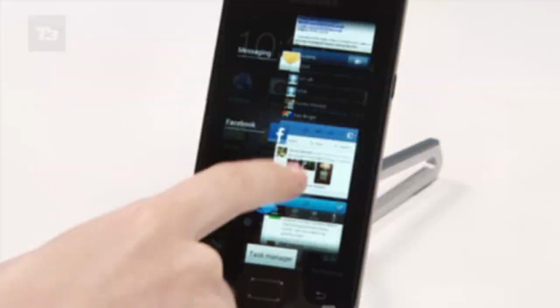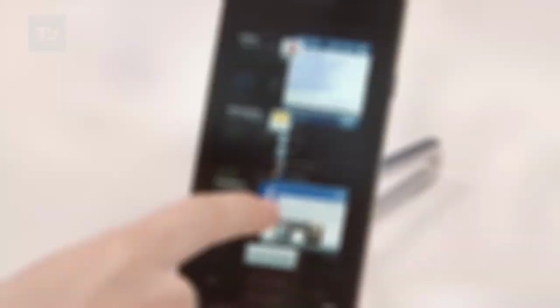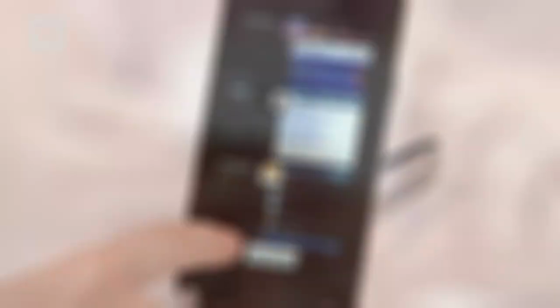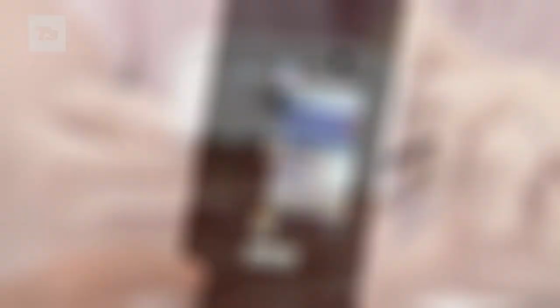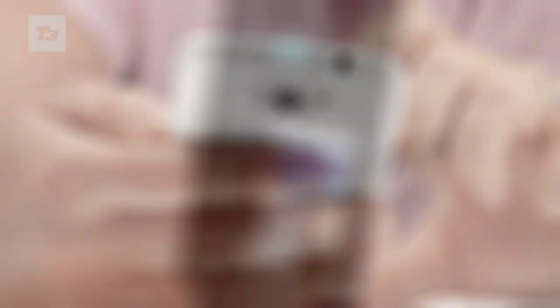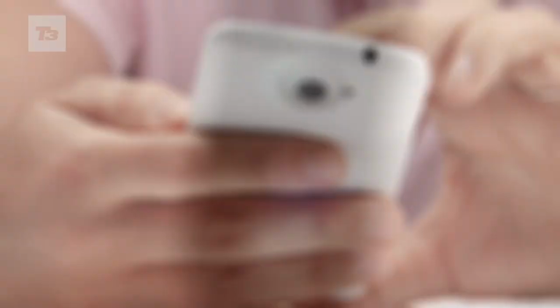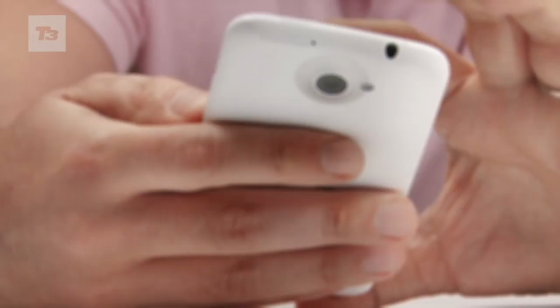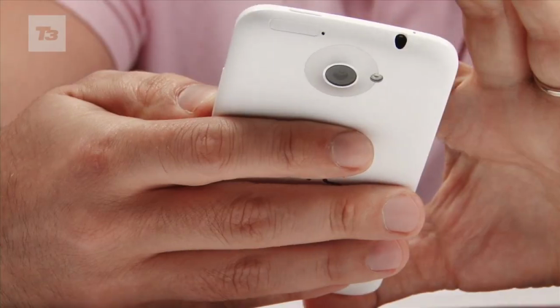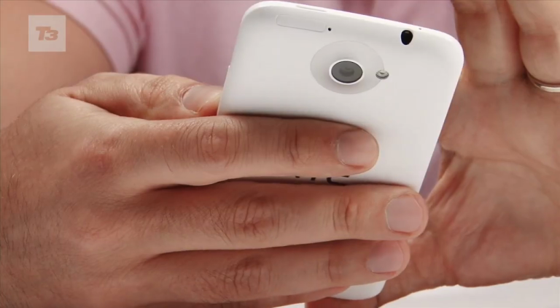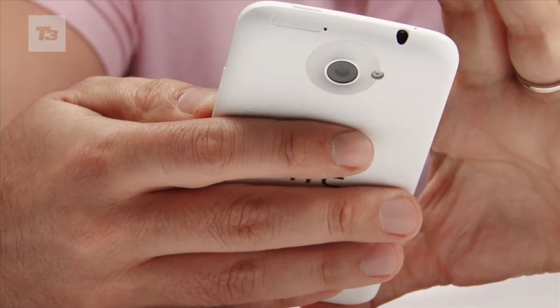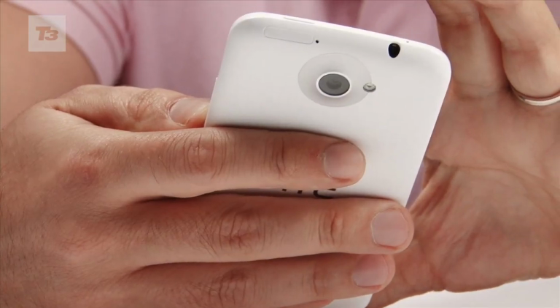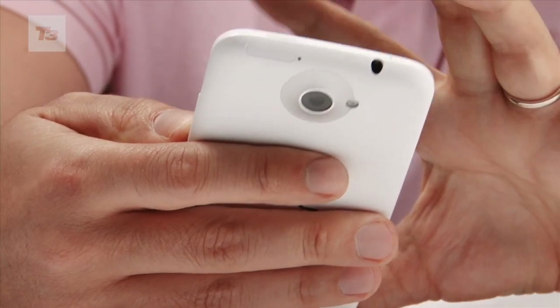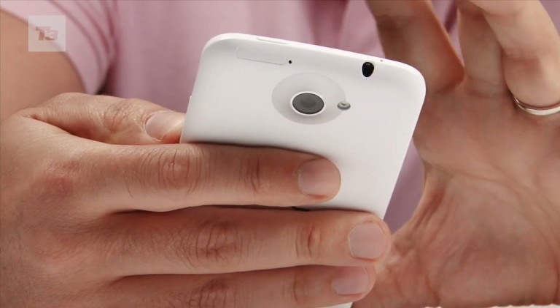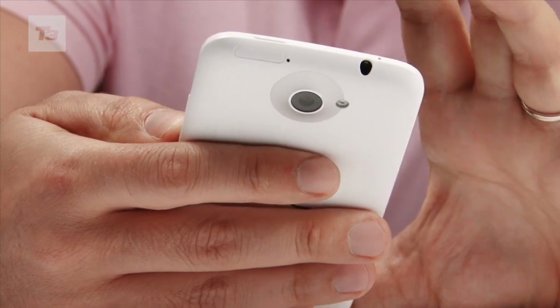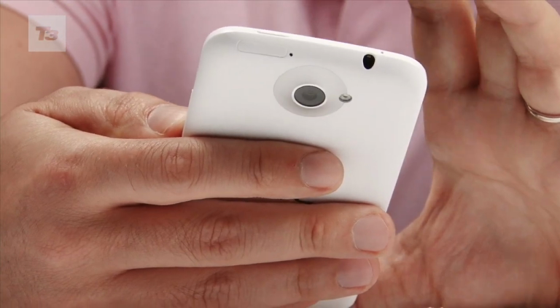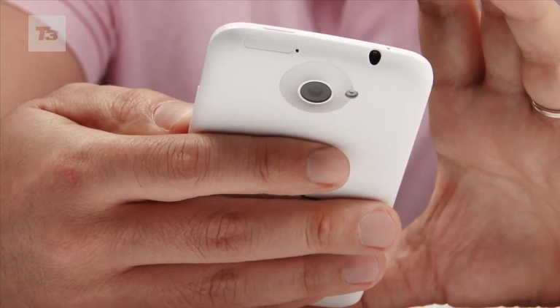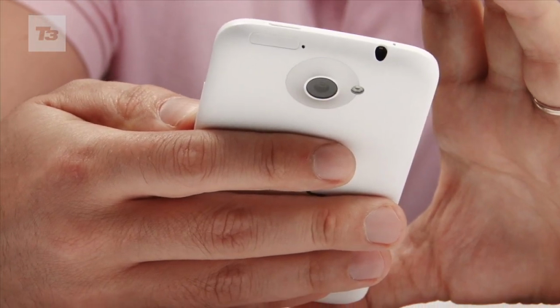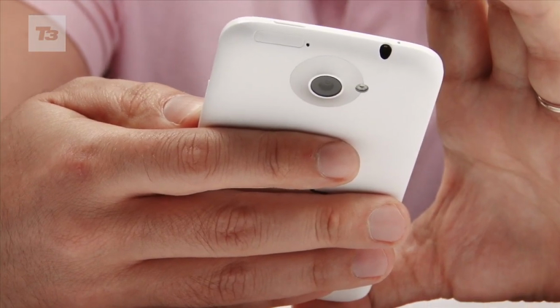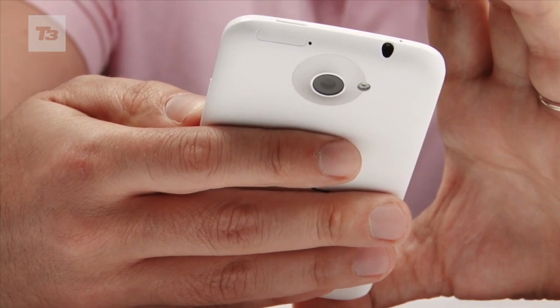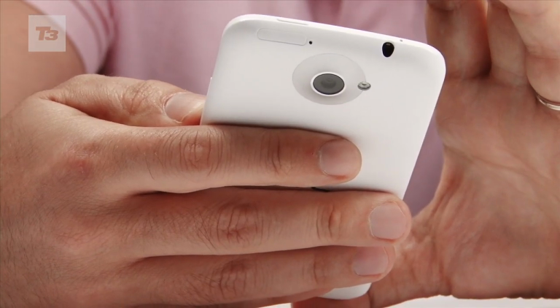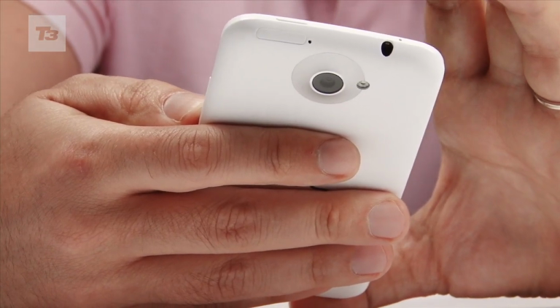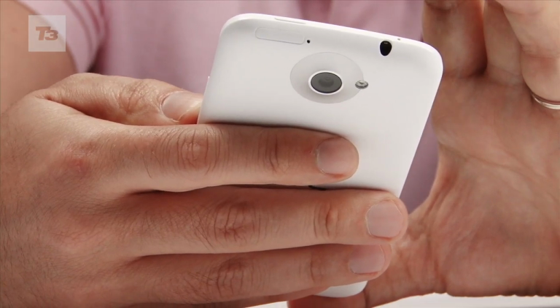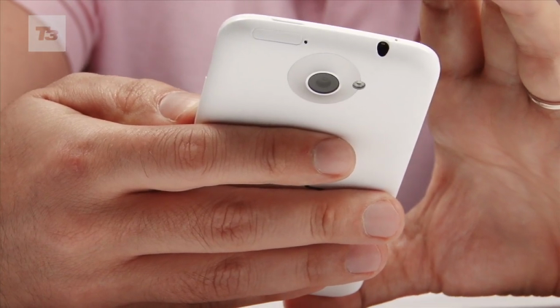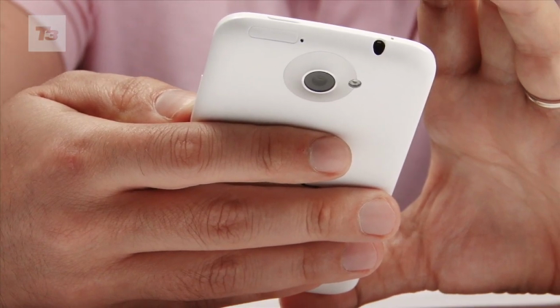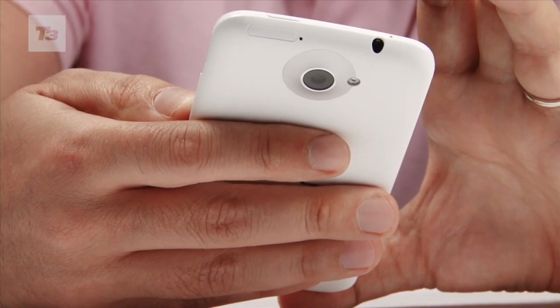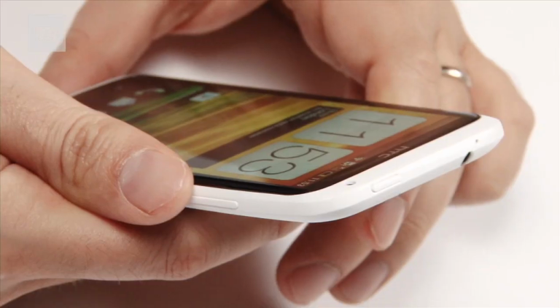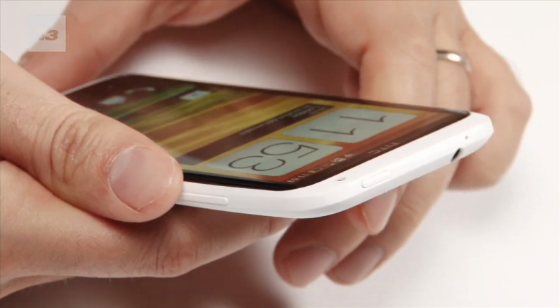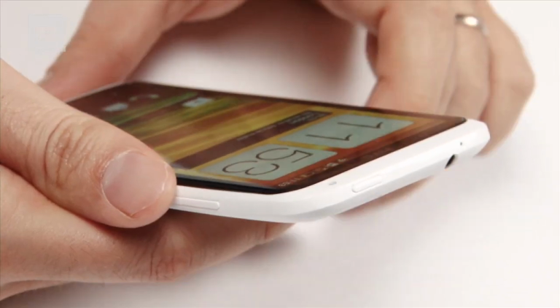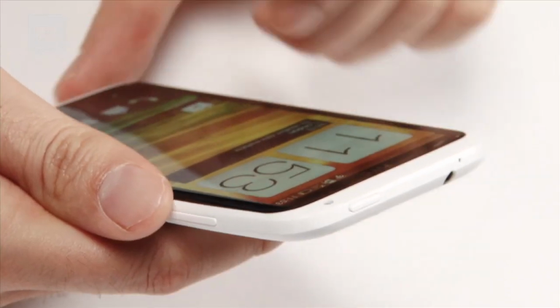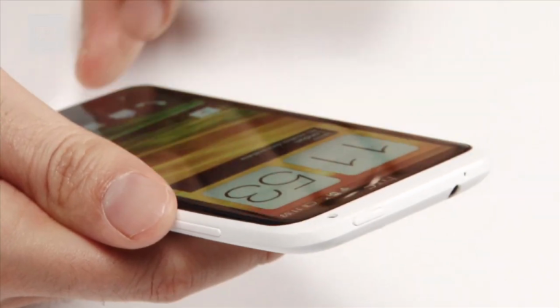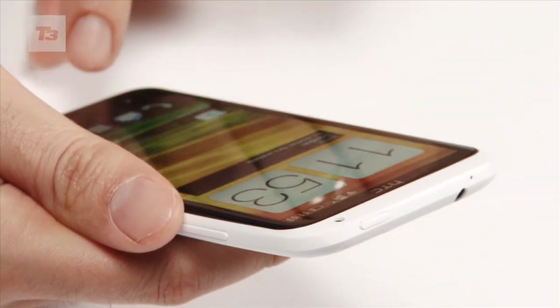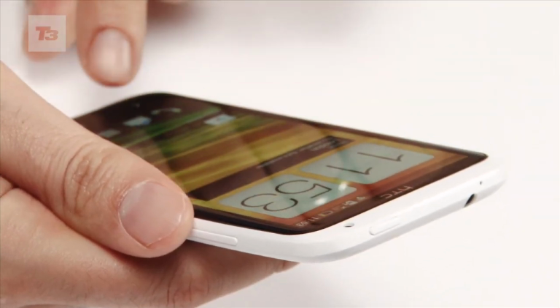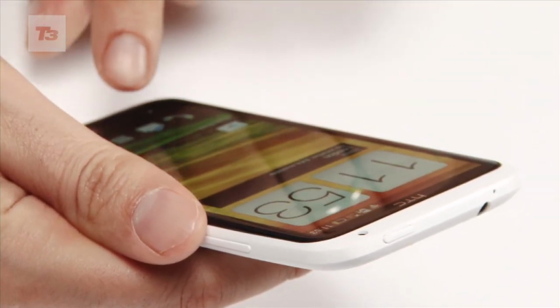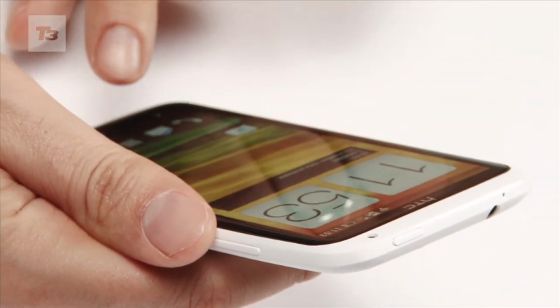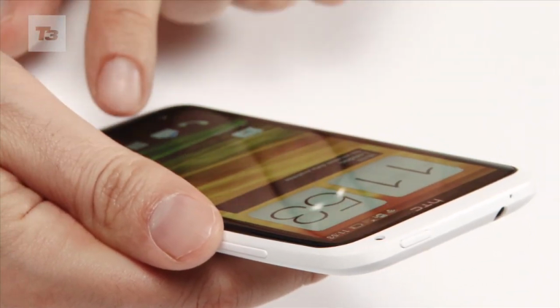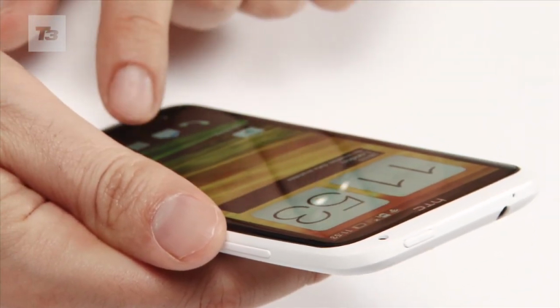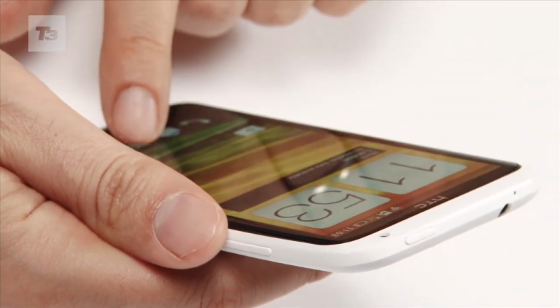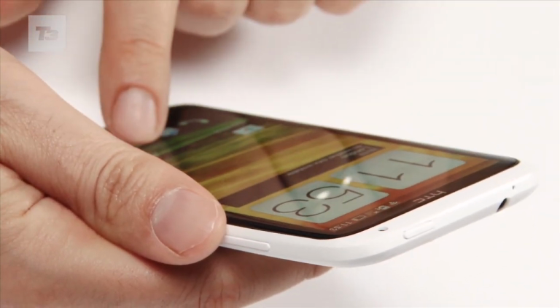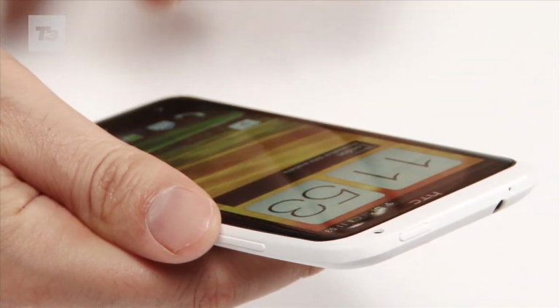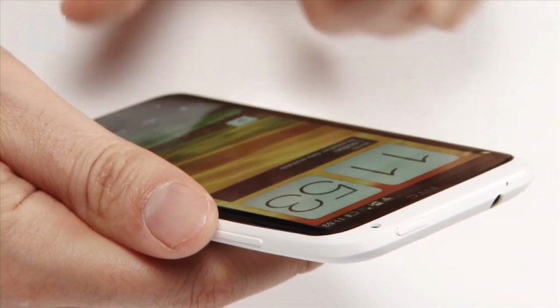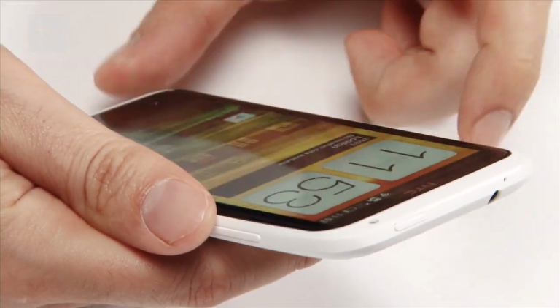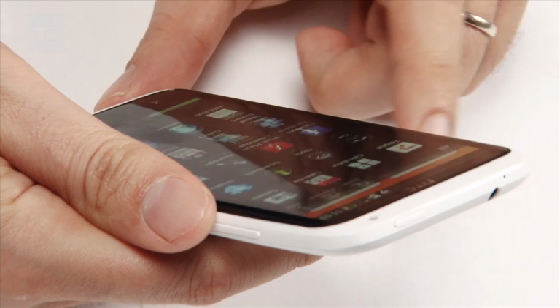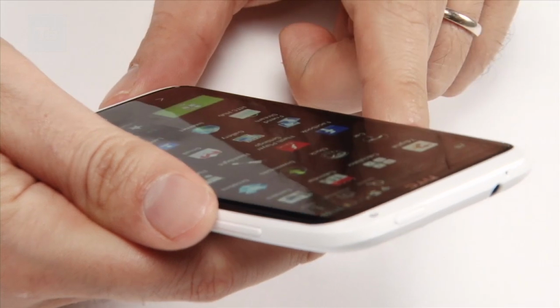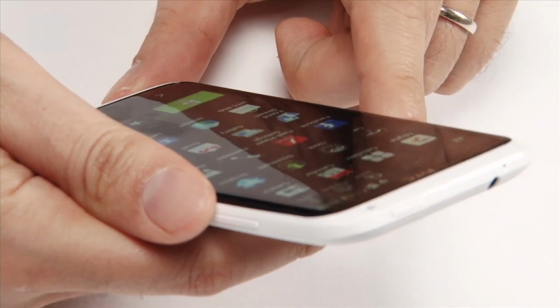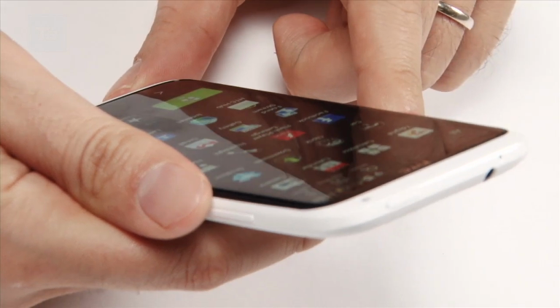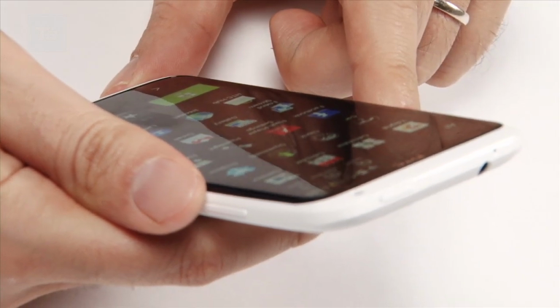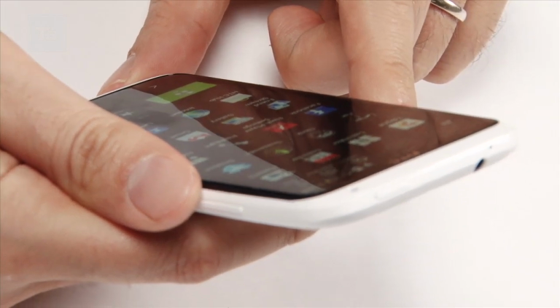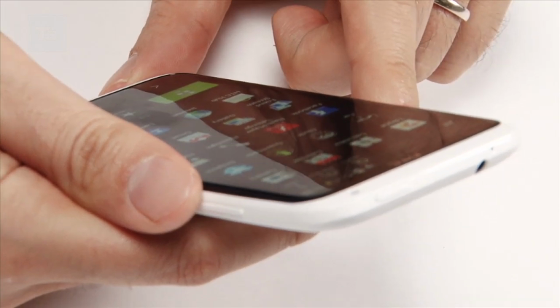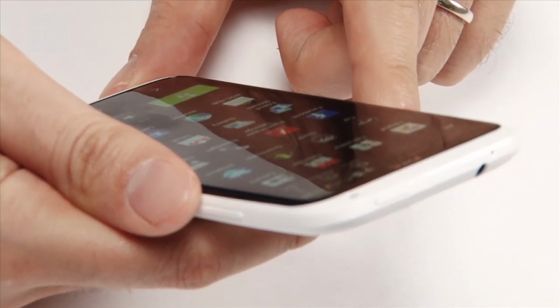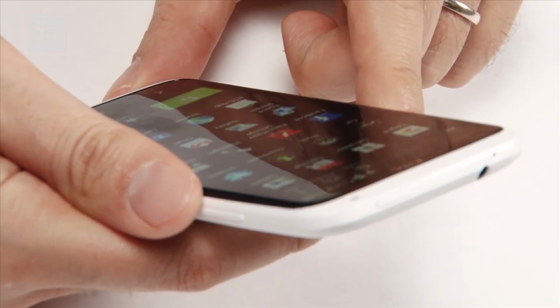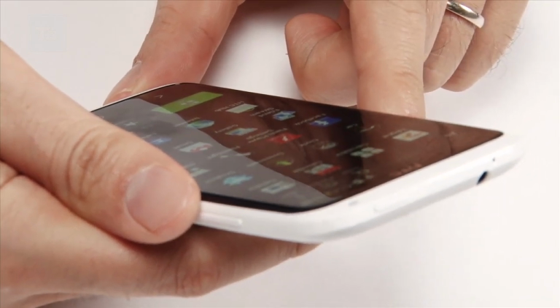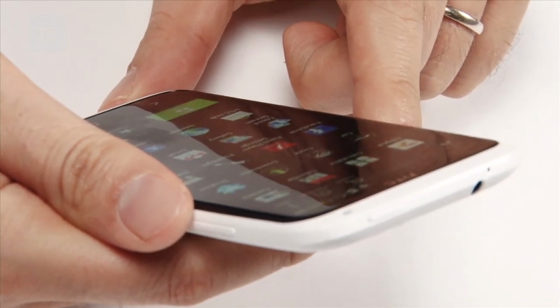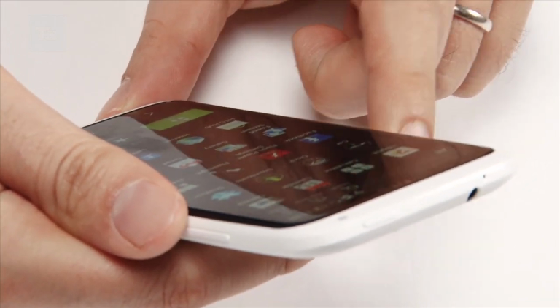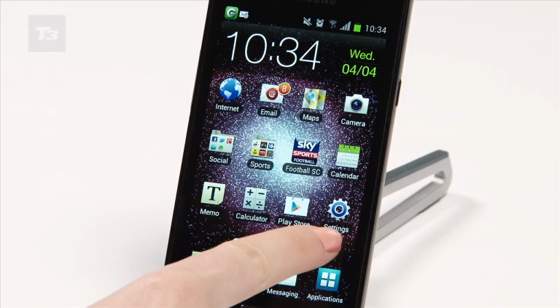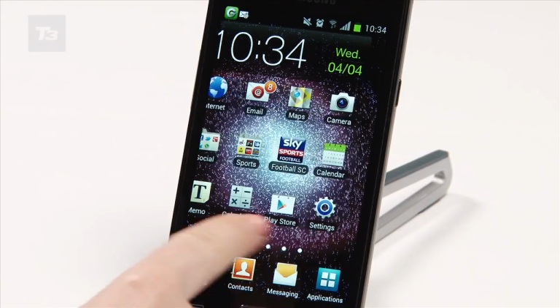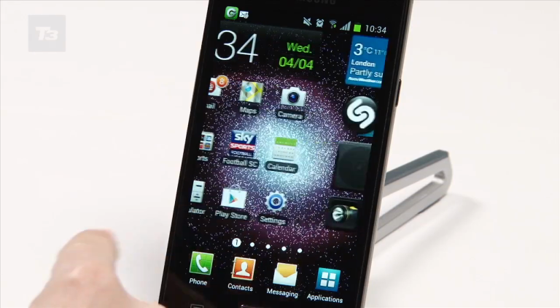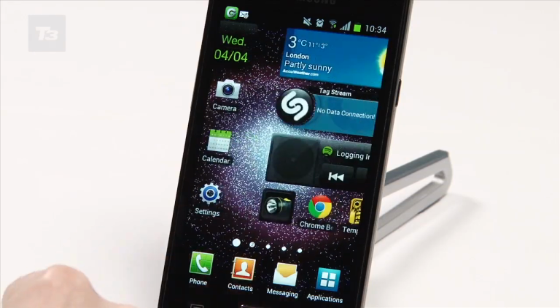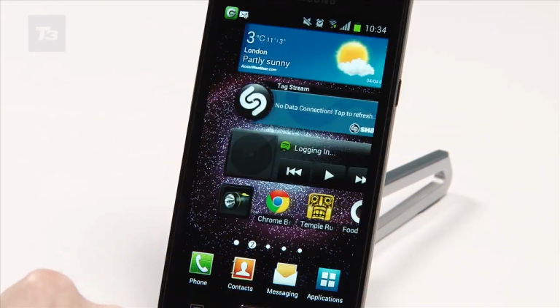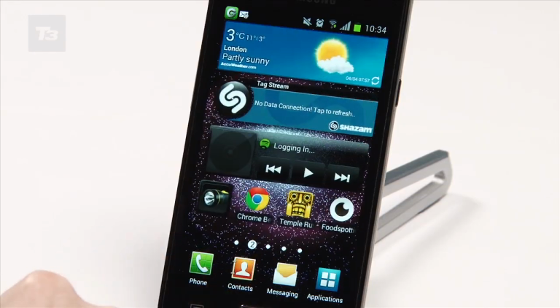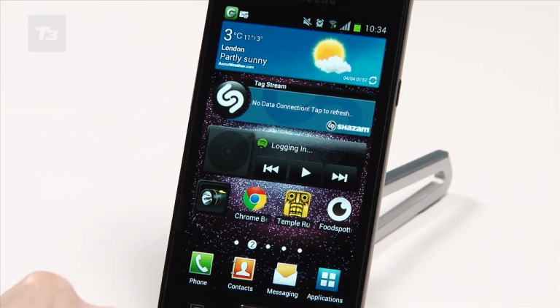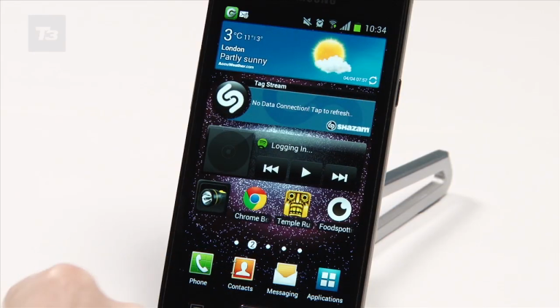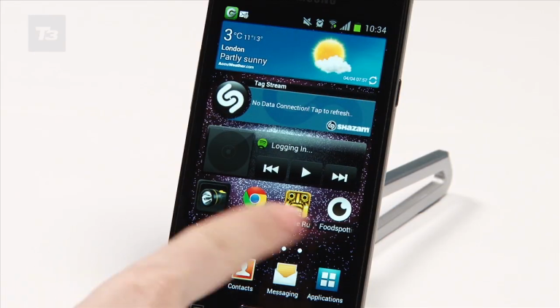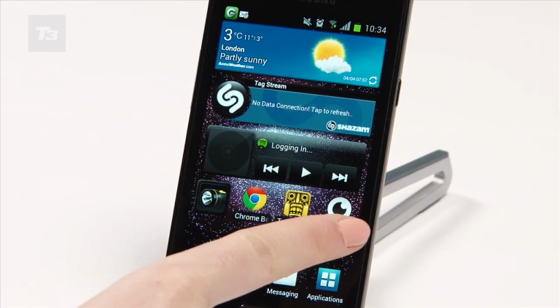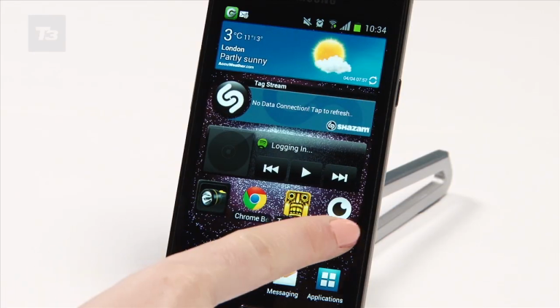The One X, in our opinion, is the best Android smartphone on the market. But if you're looking for value for money, you should go for the Samsung Galaxy S2.